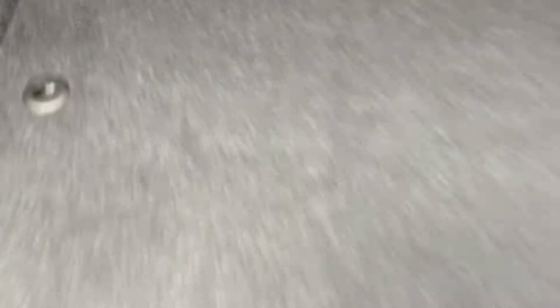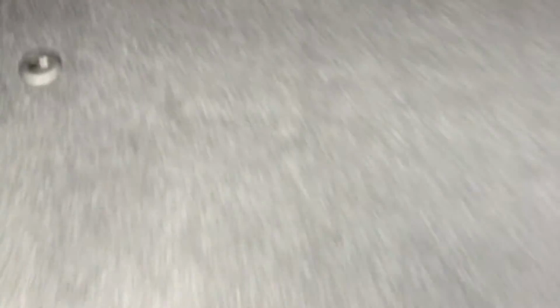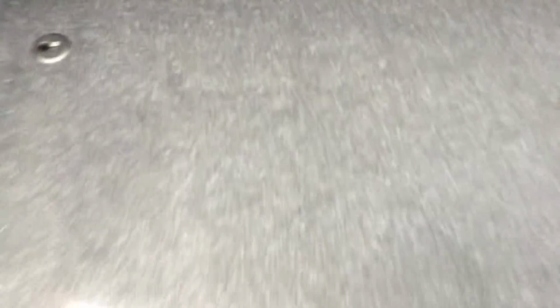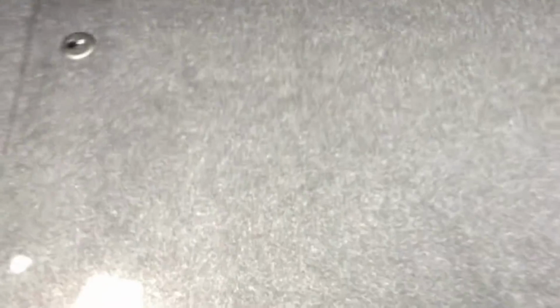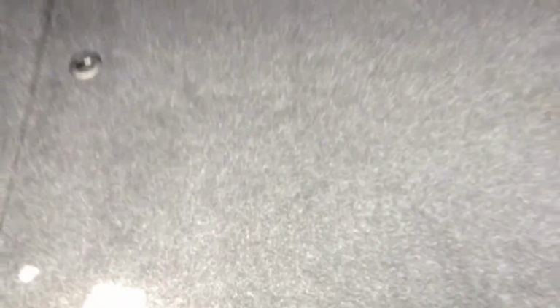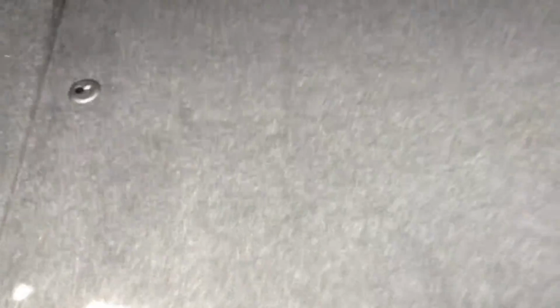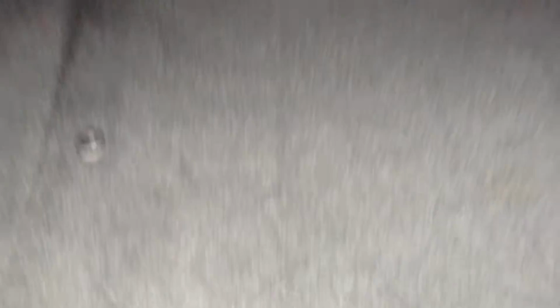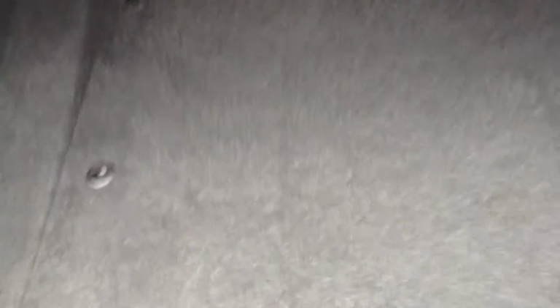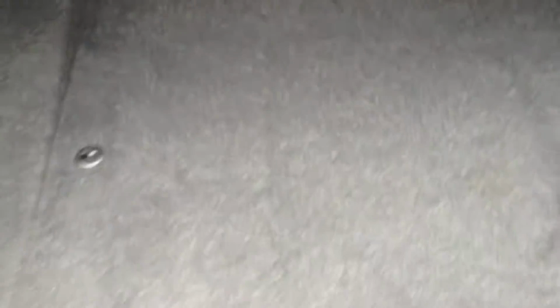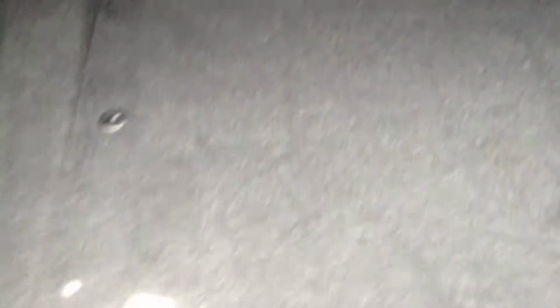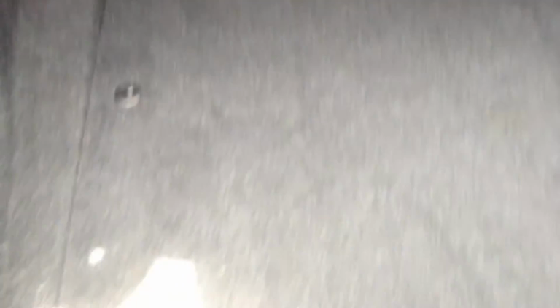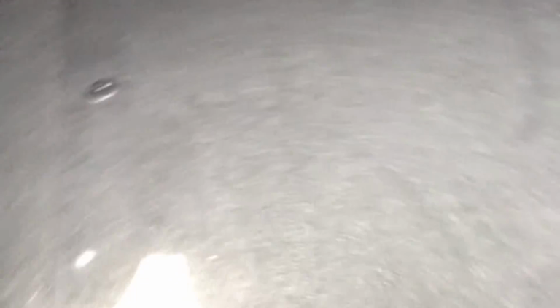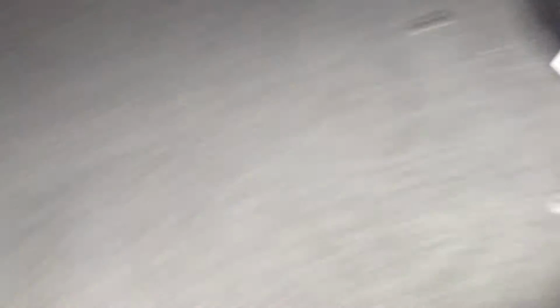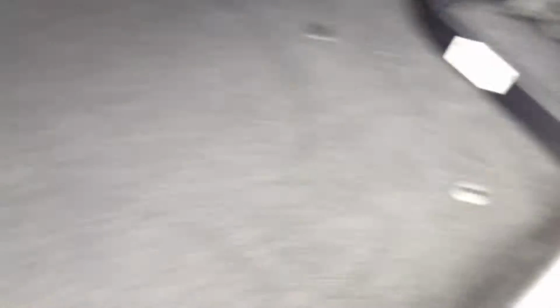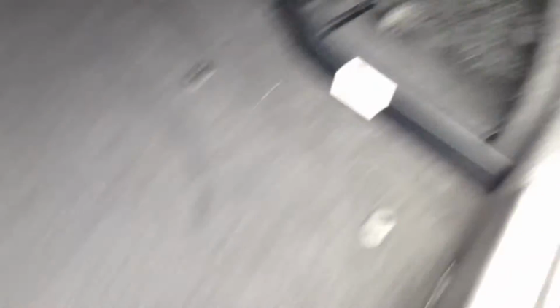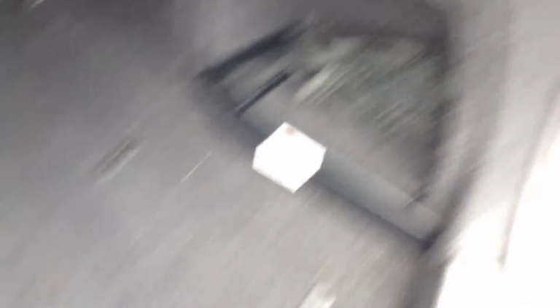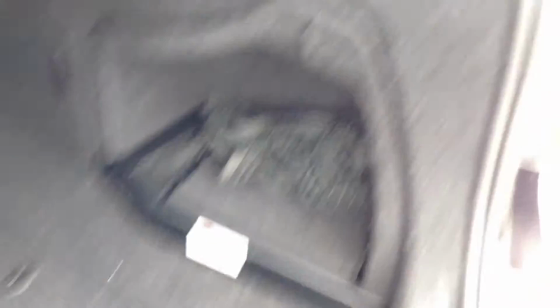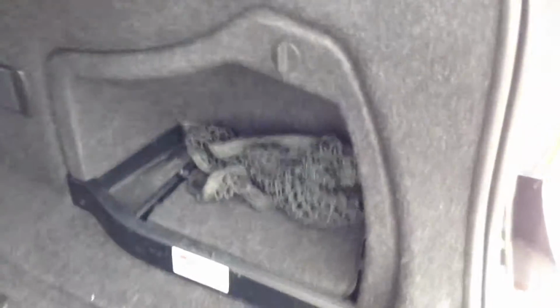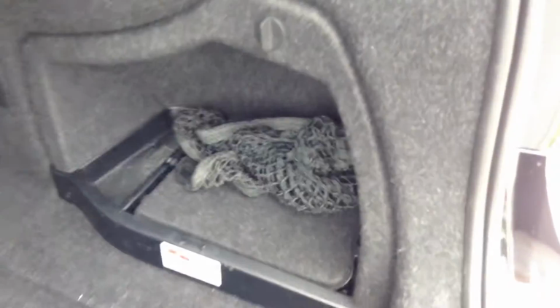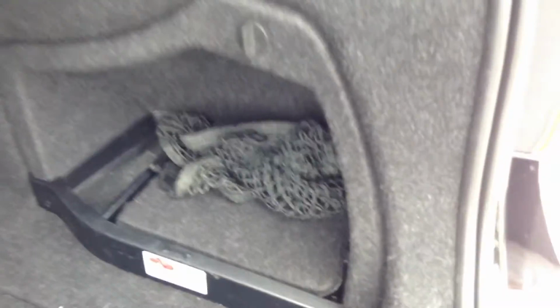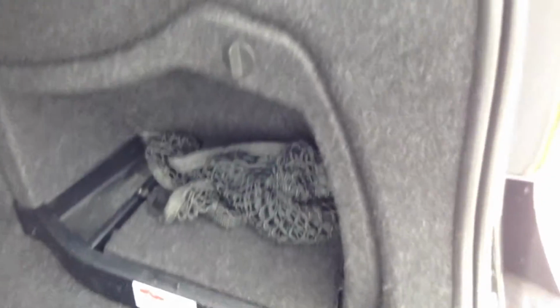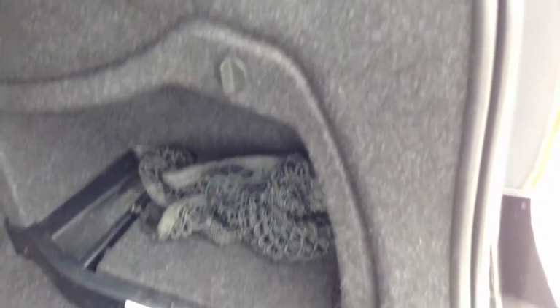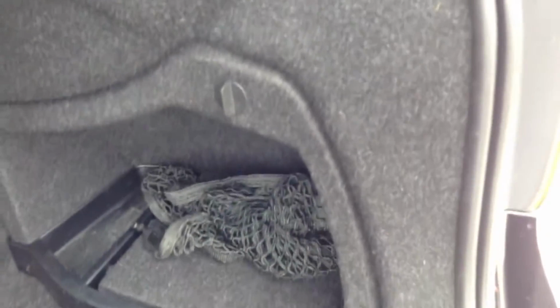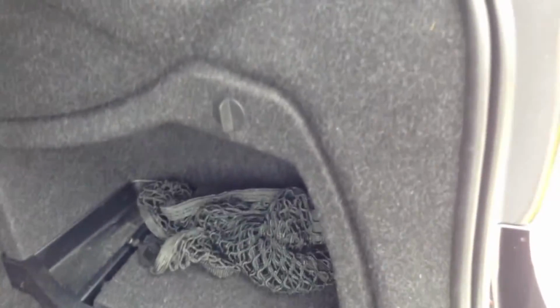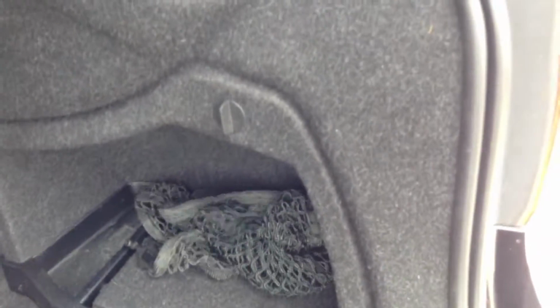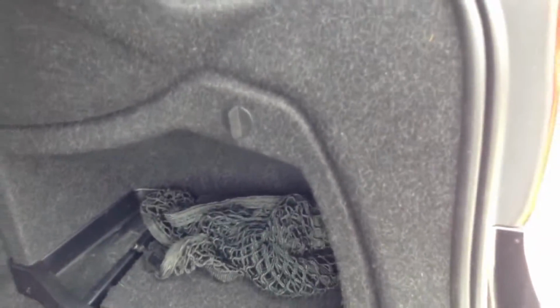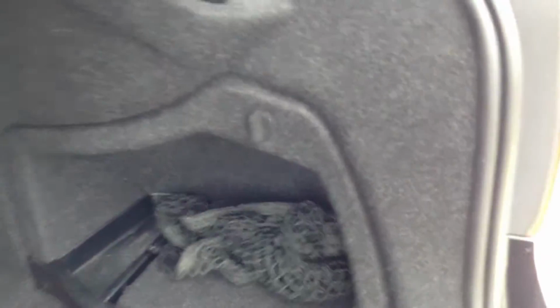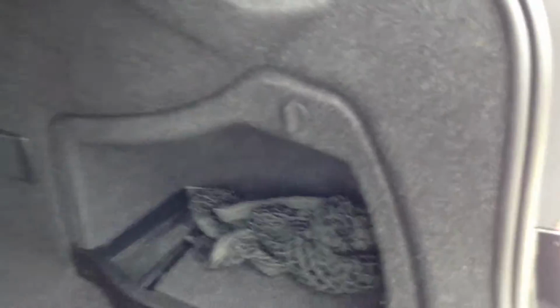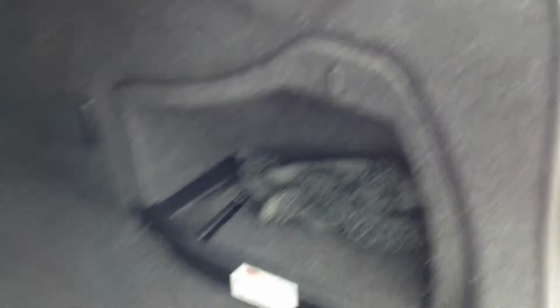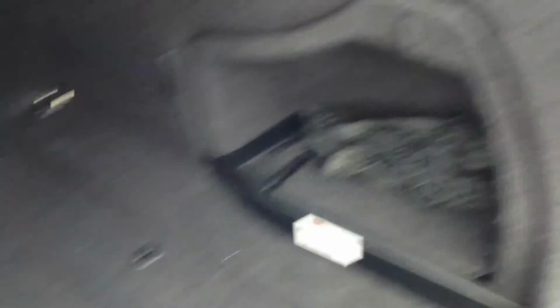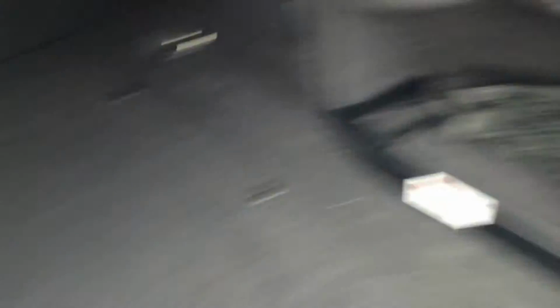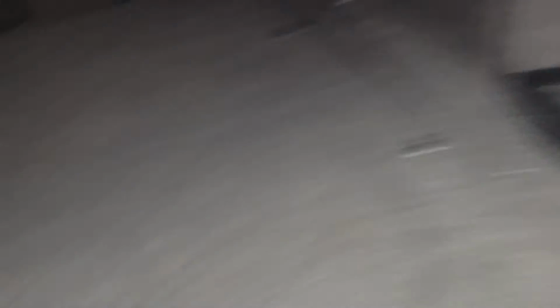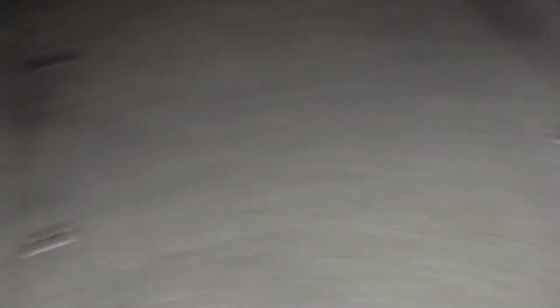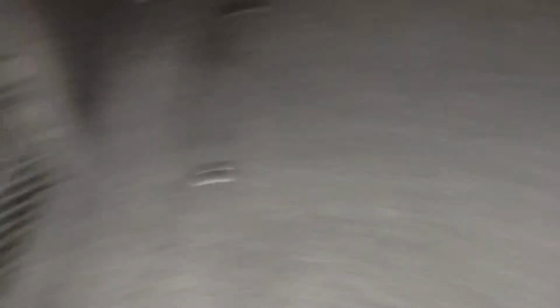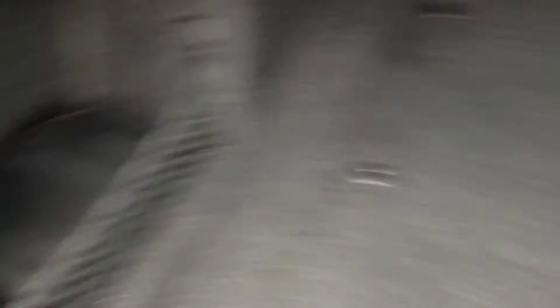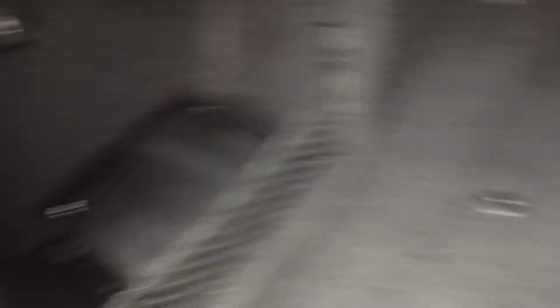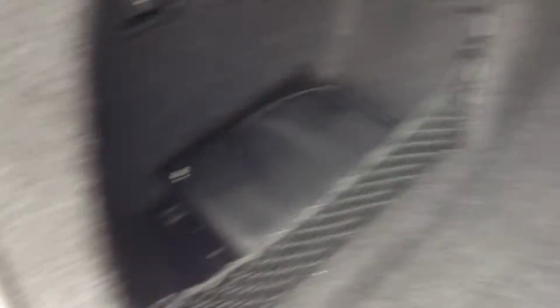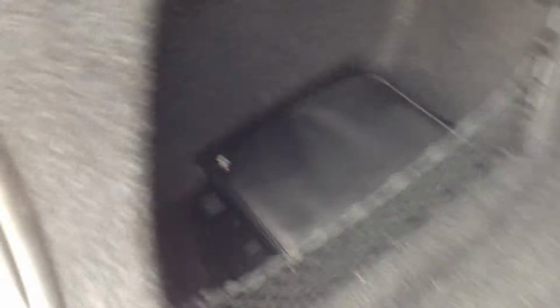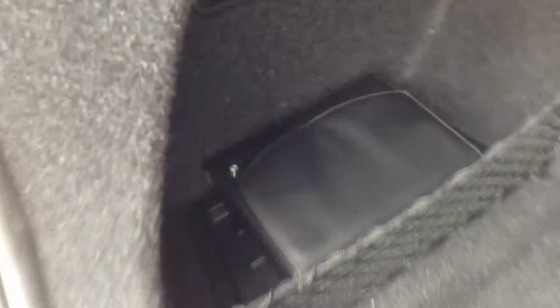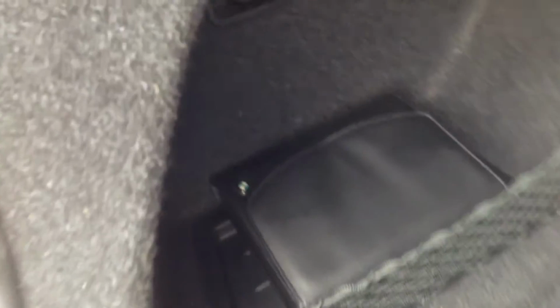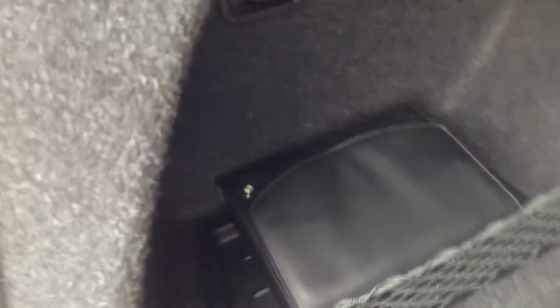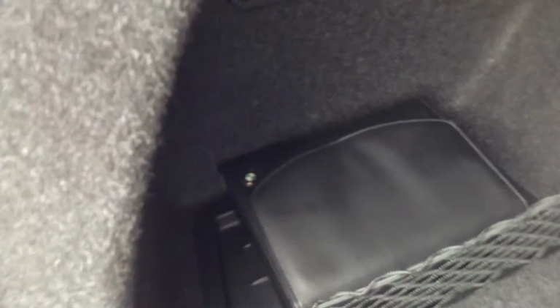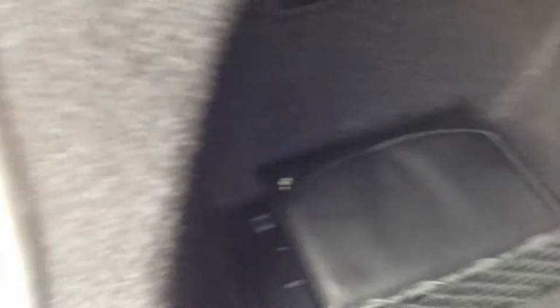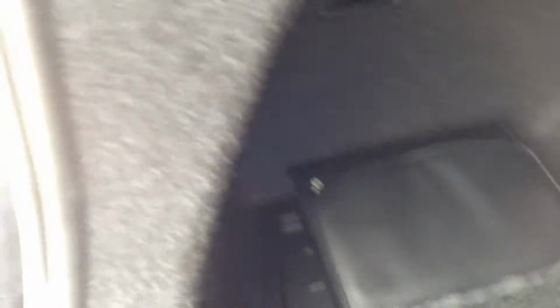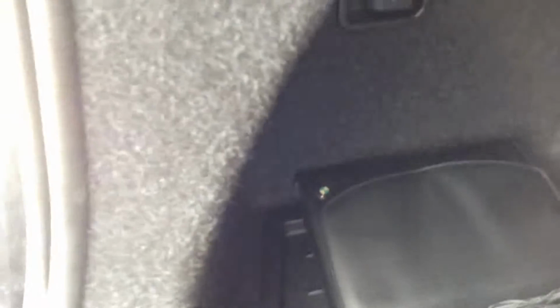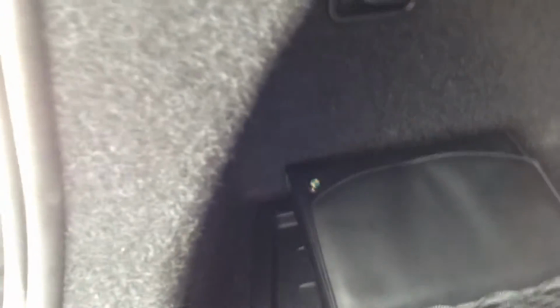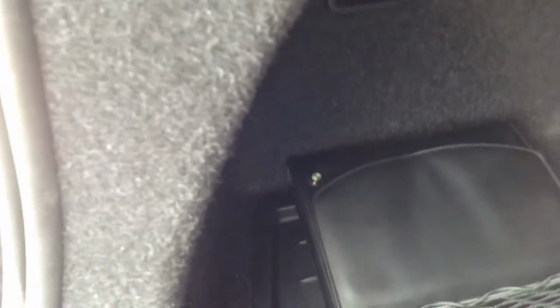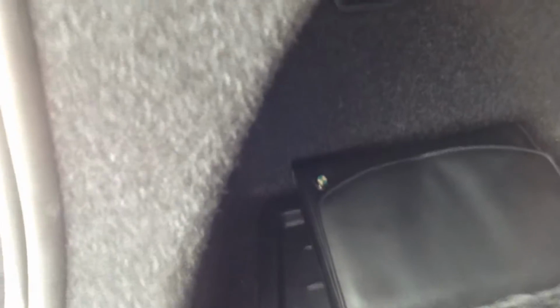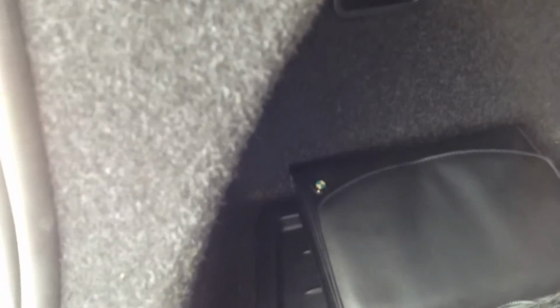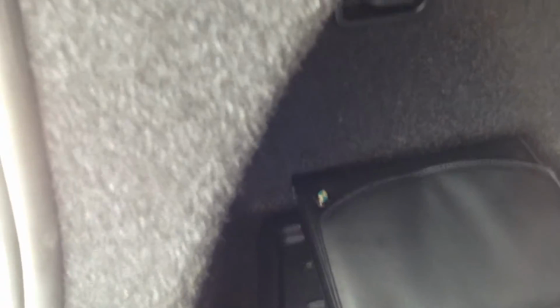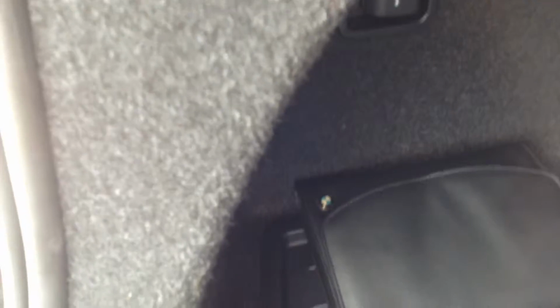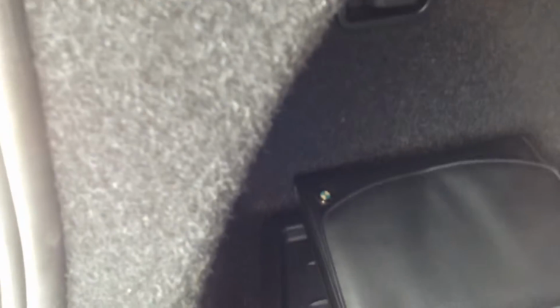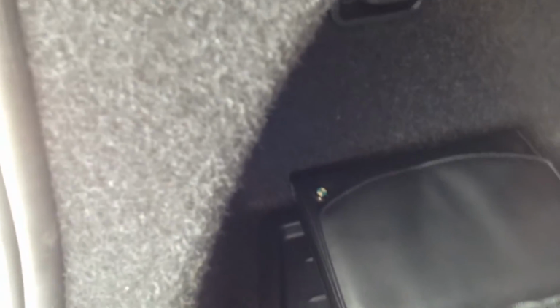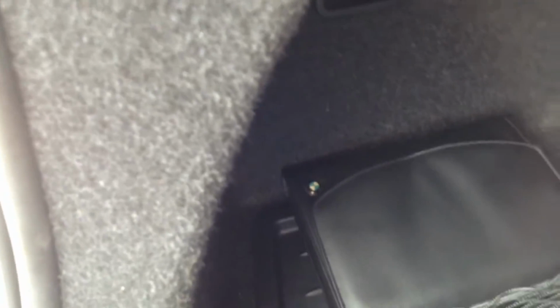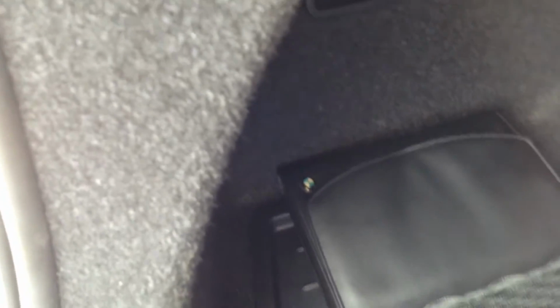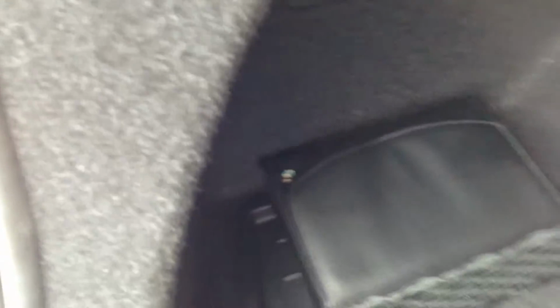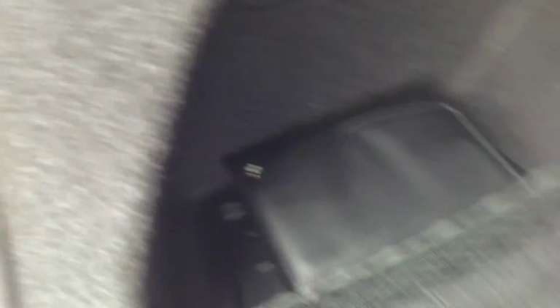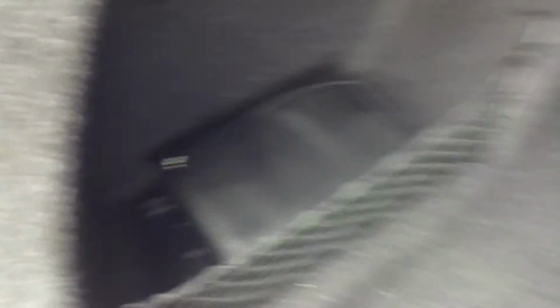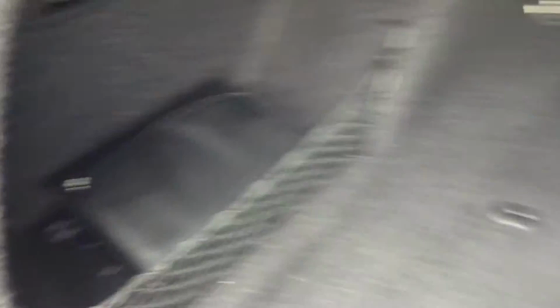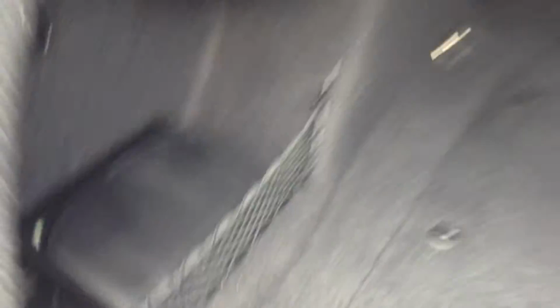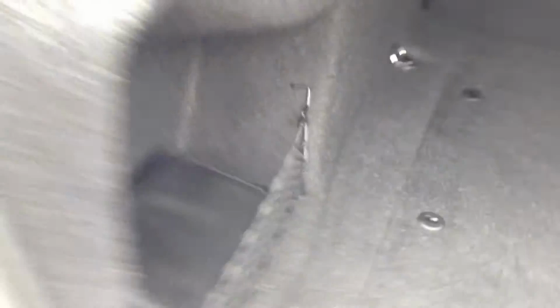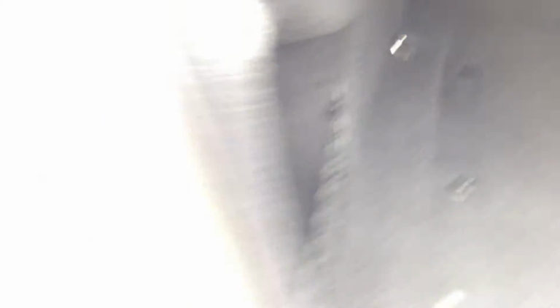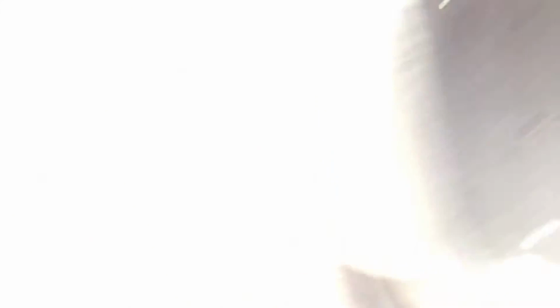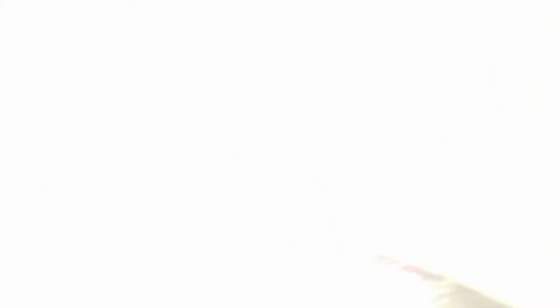All right, Greg, here's the trunk. Cargo net right there. Got the books right there, your owner's manuals.